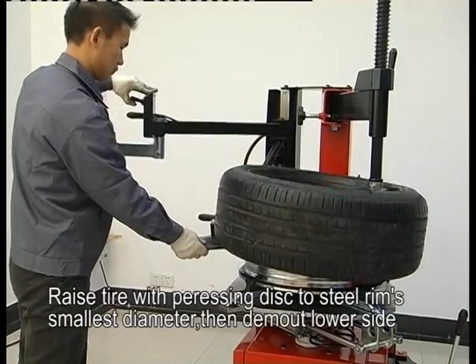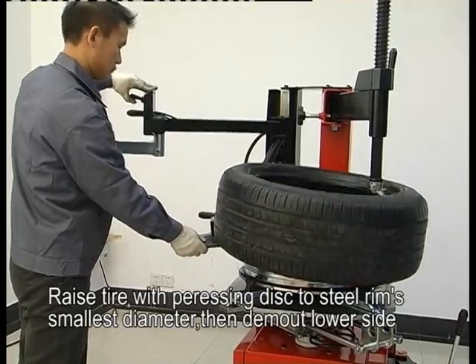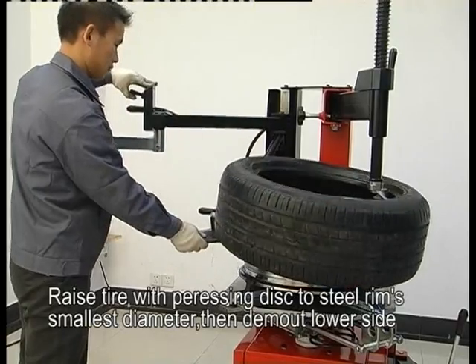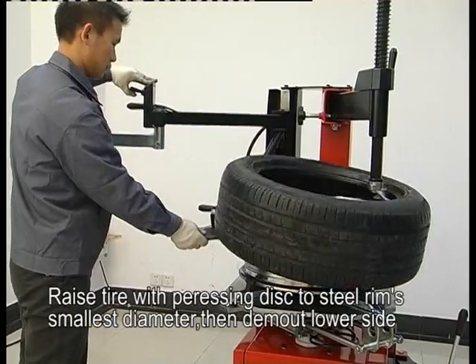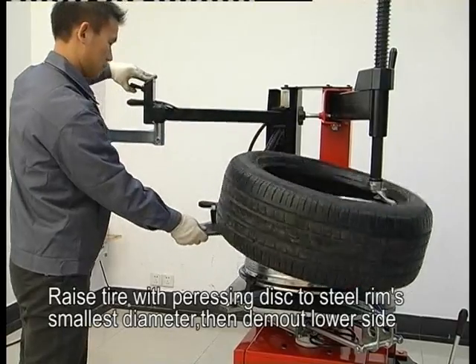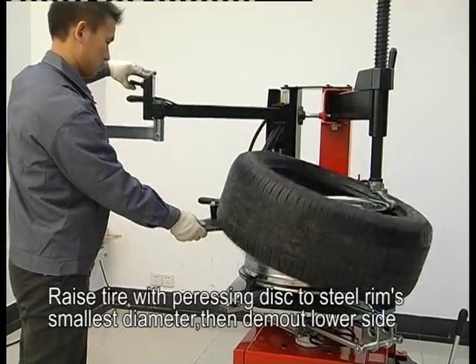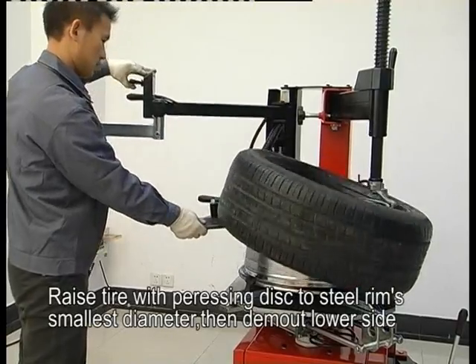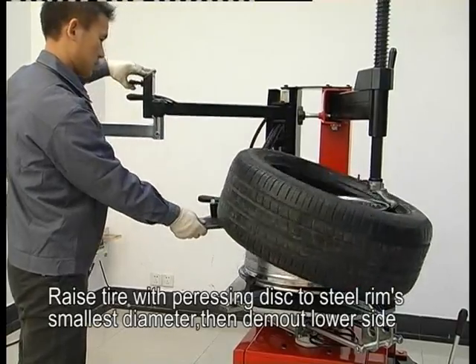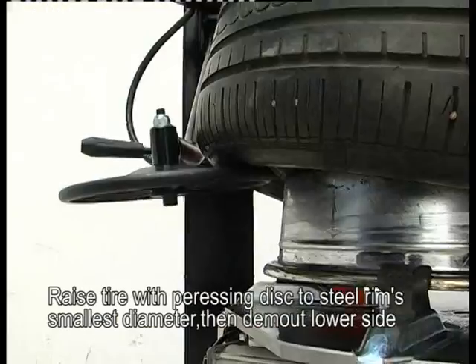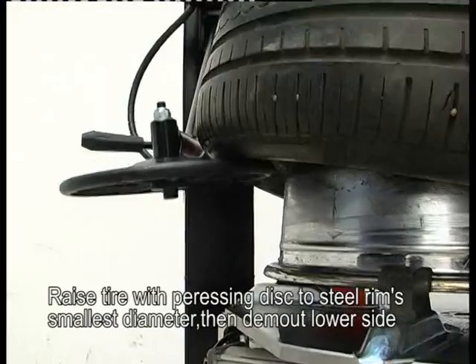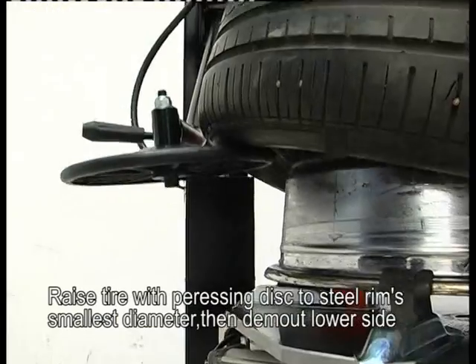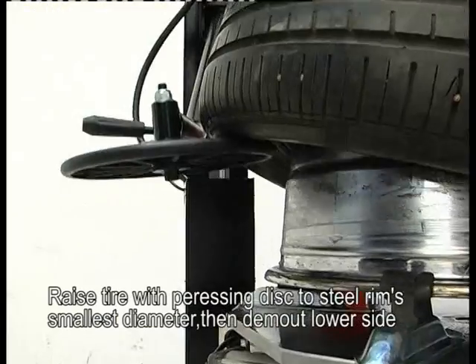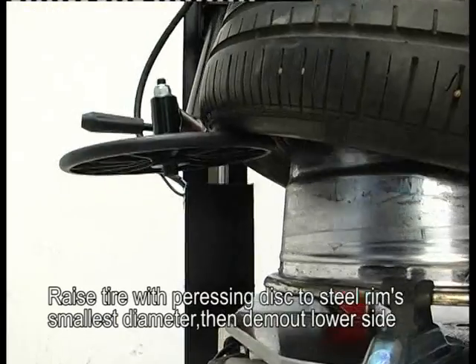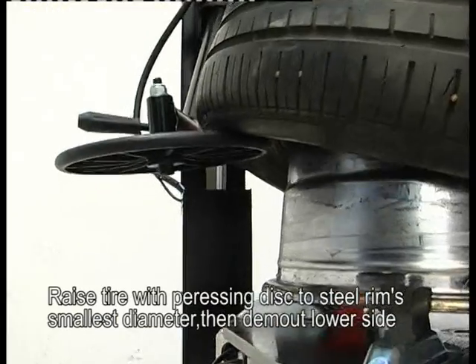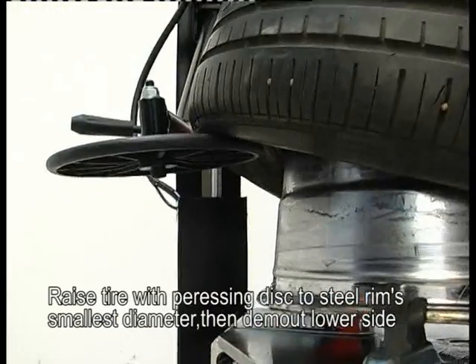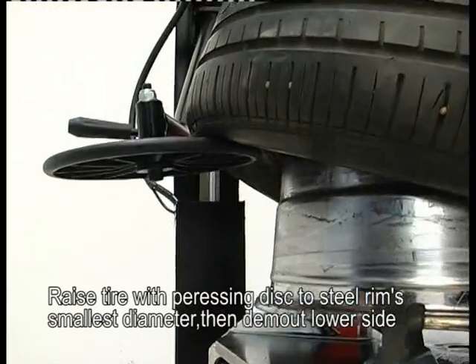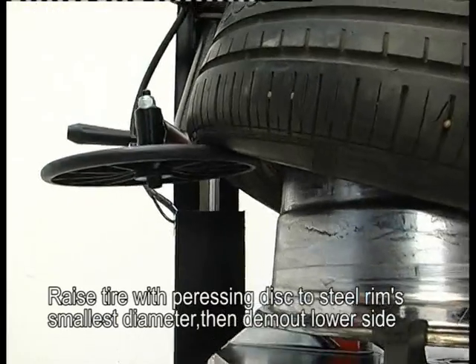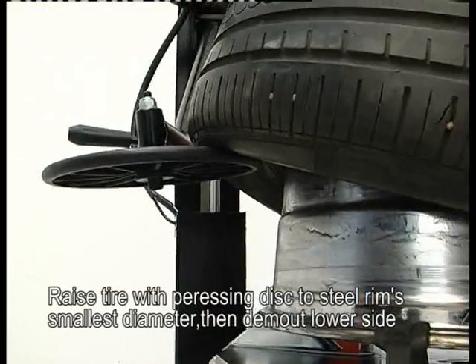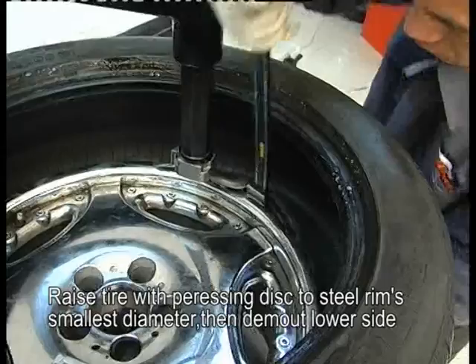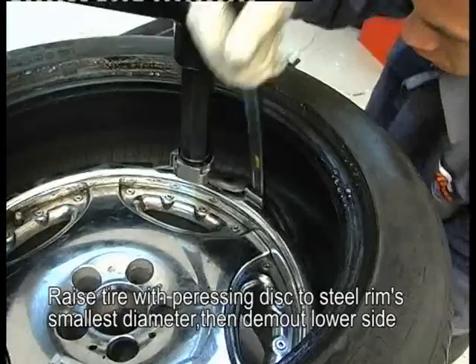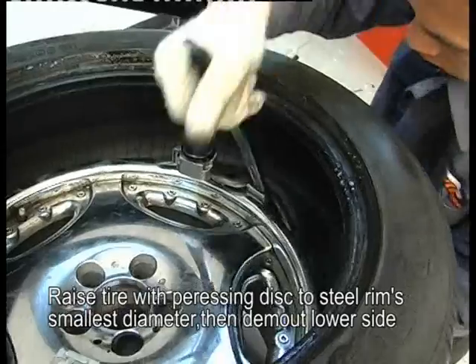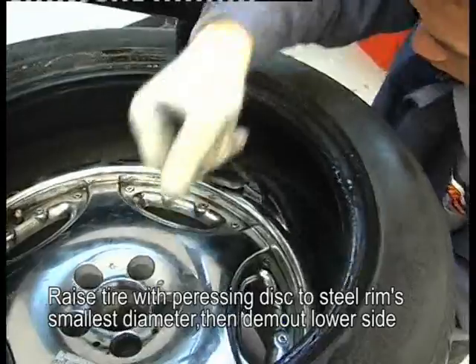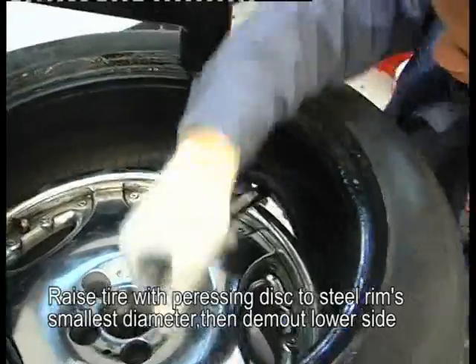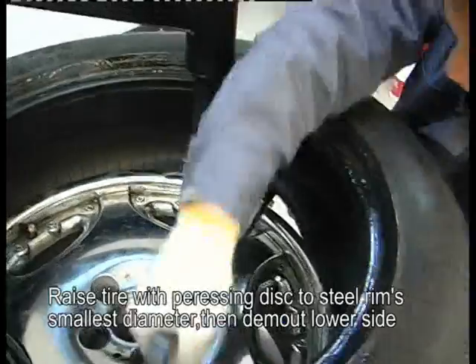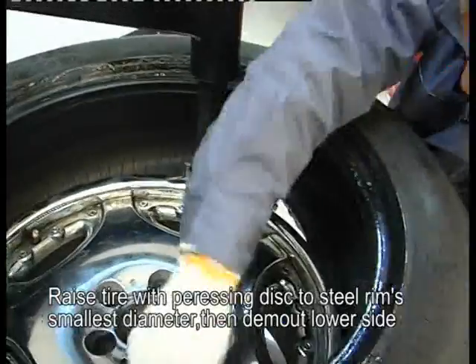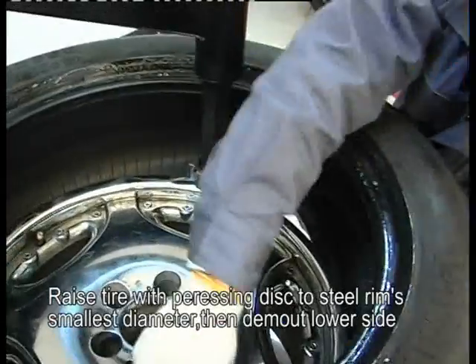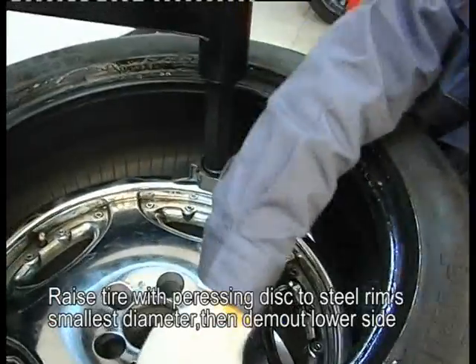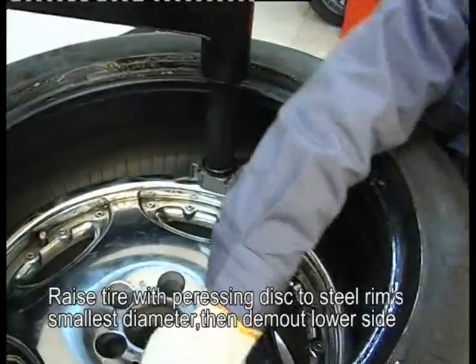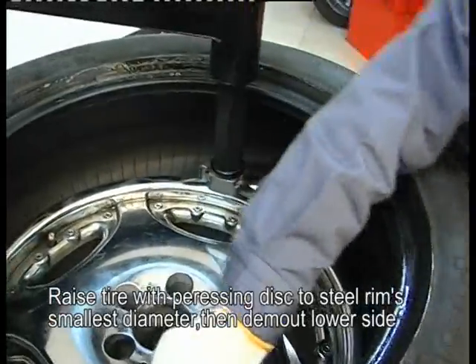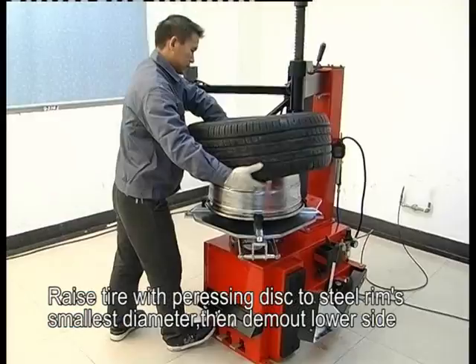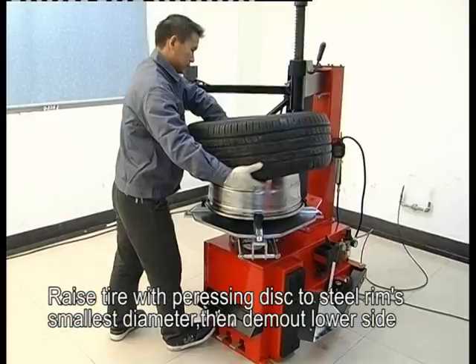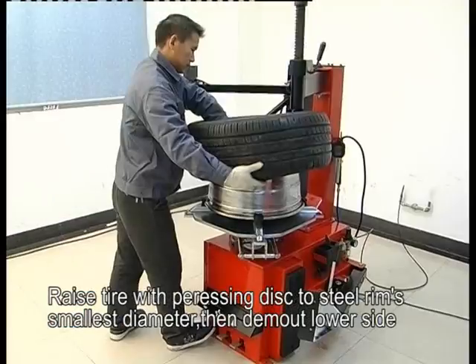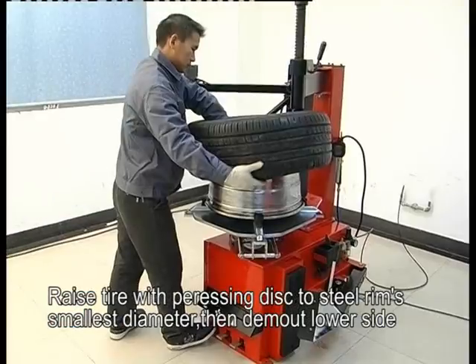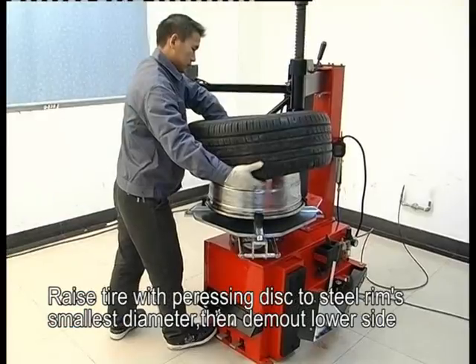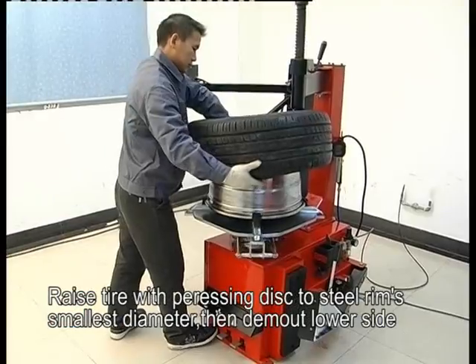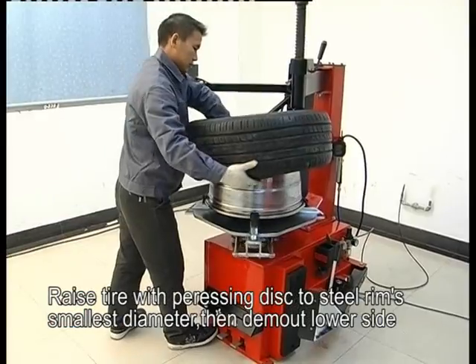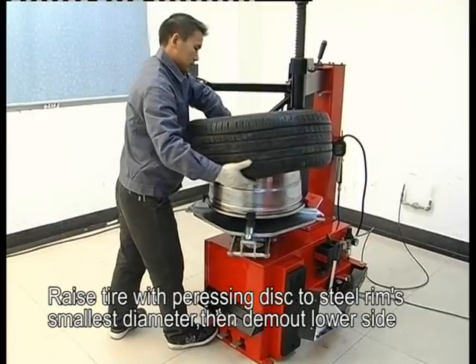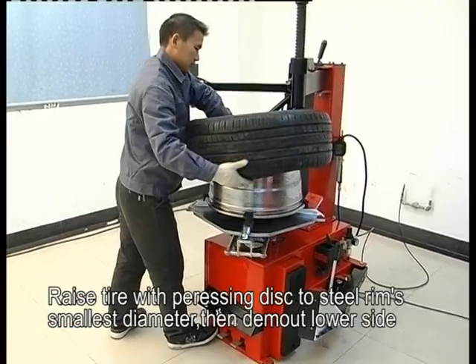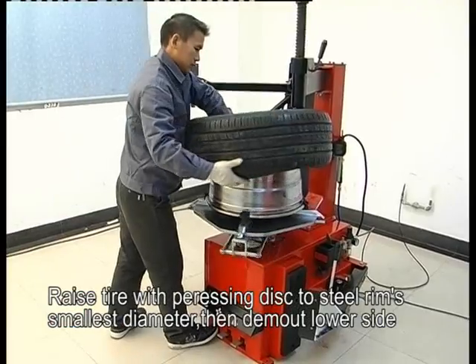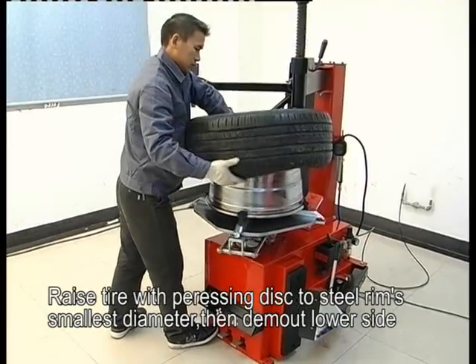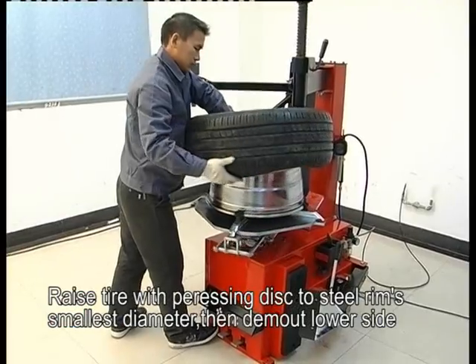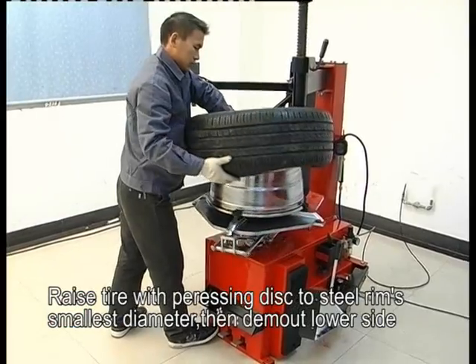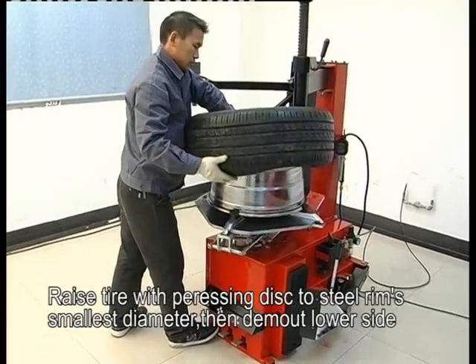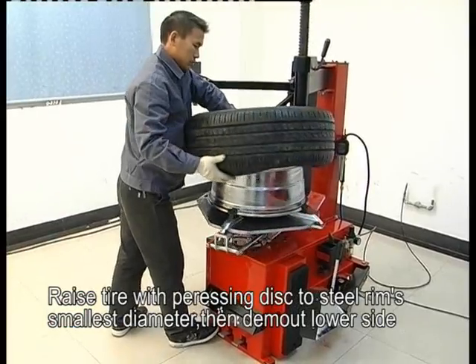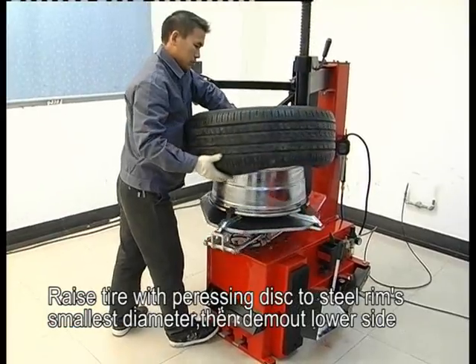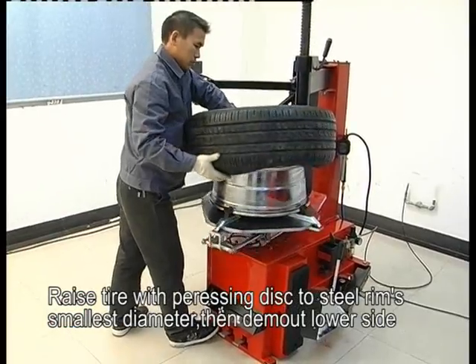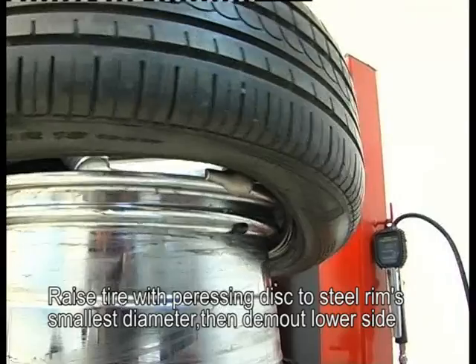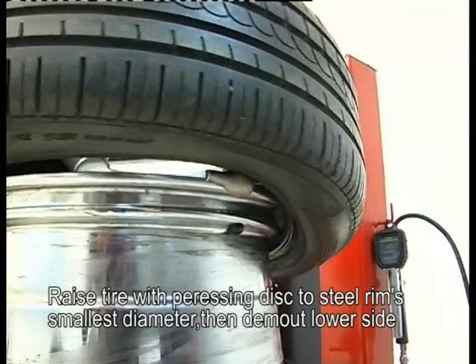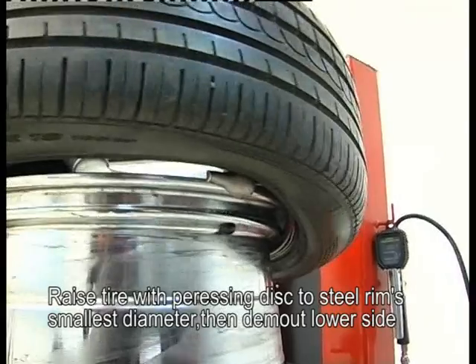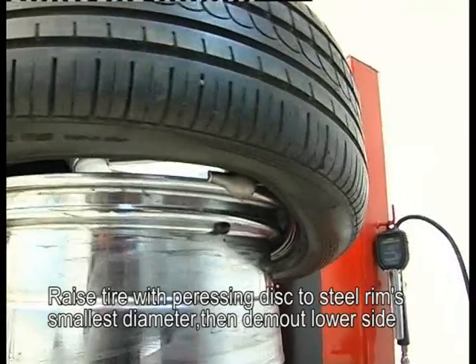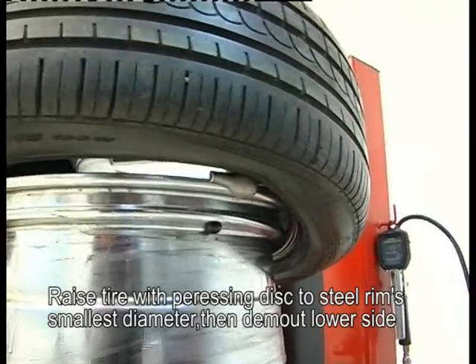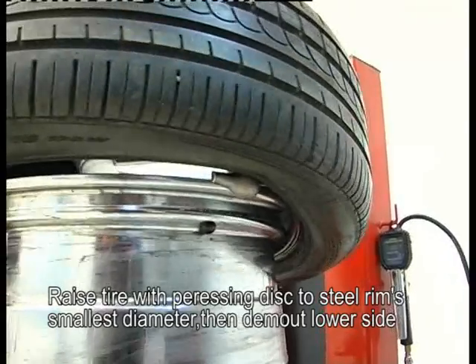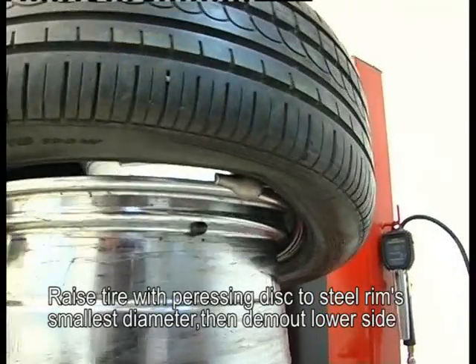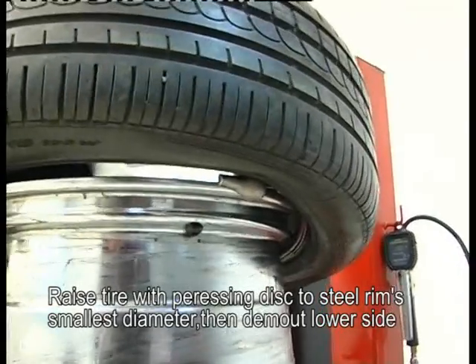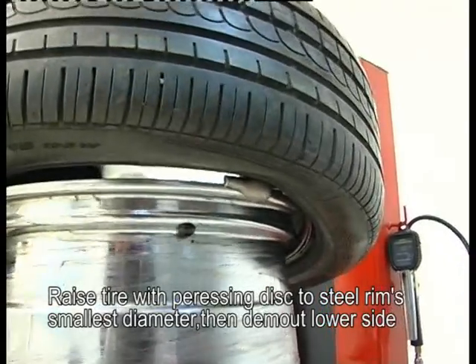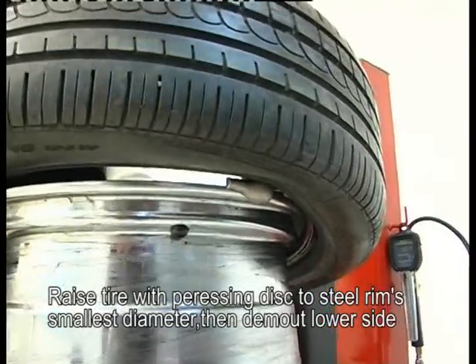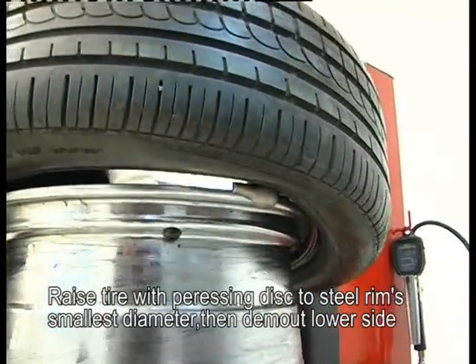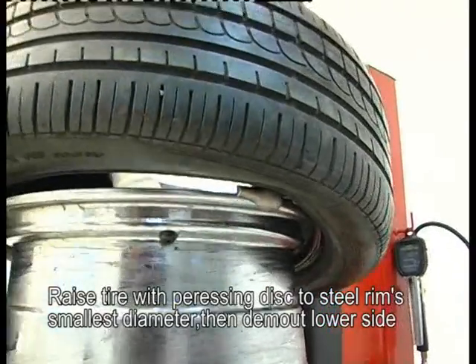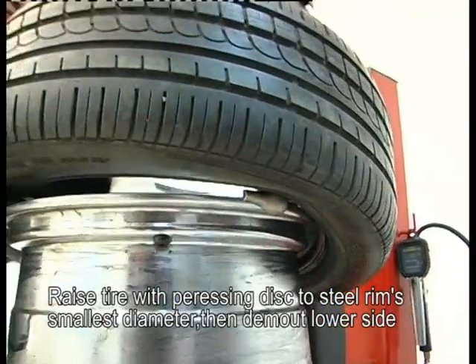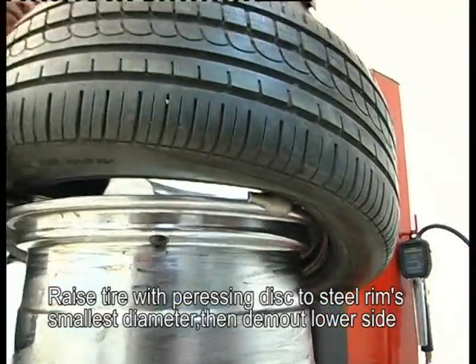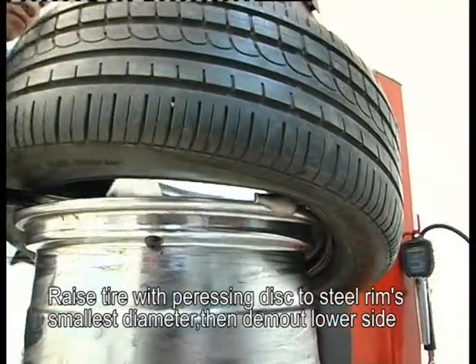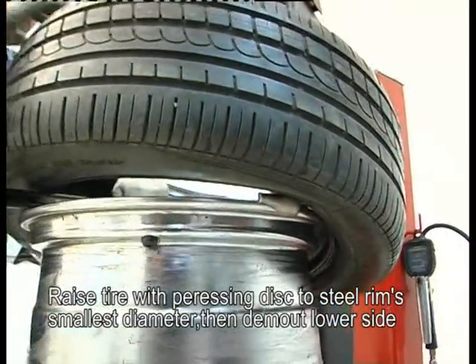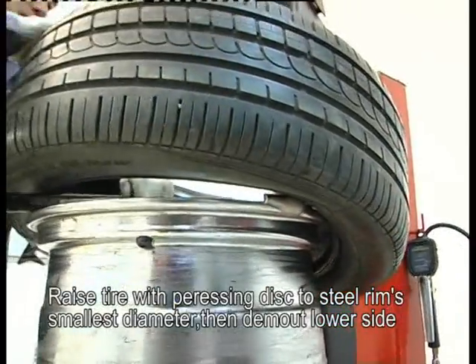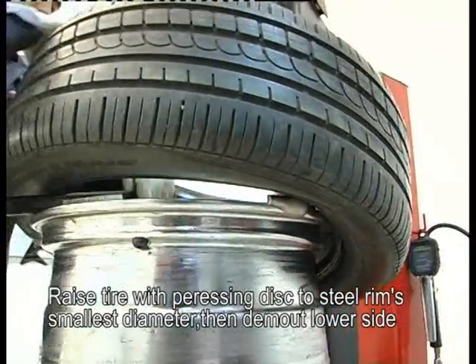Raise the tire with the pressing disk to the rim's smallest diameter, then demount the lower side.